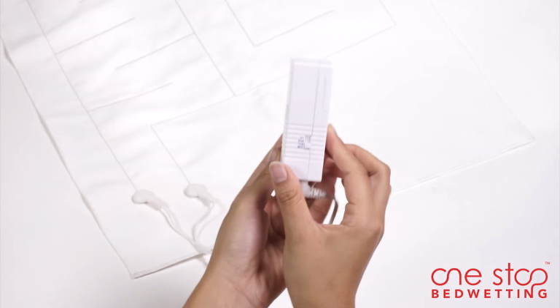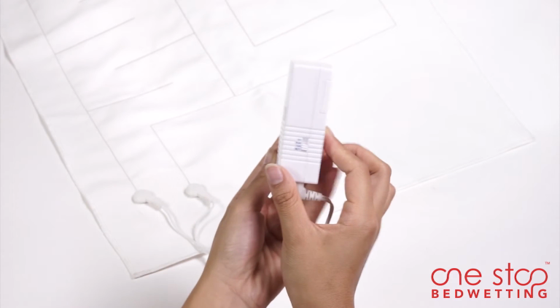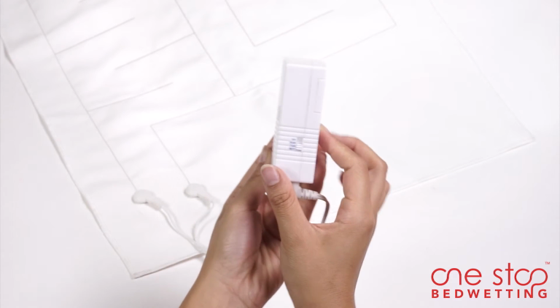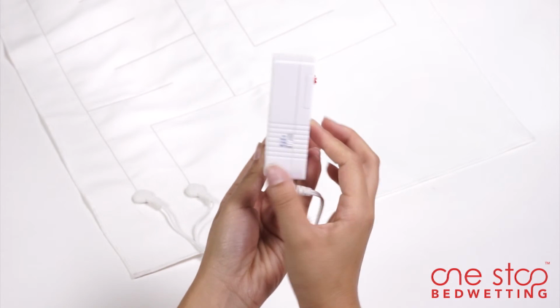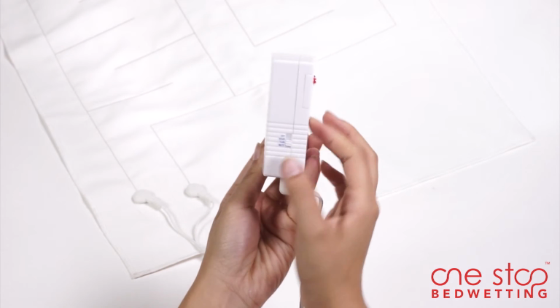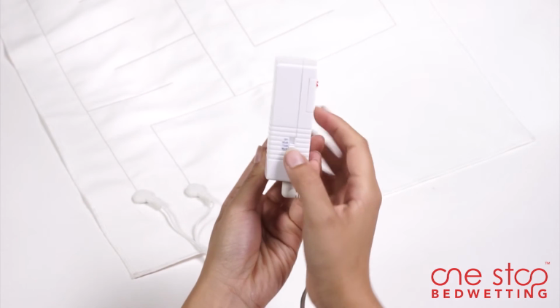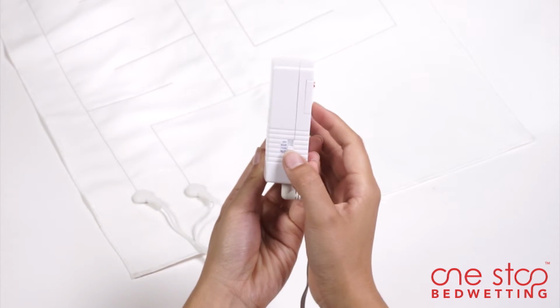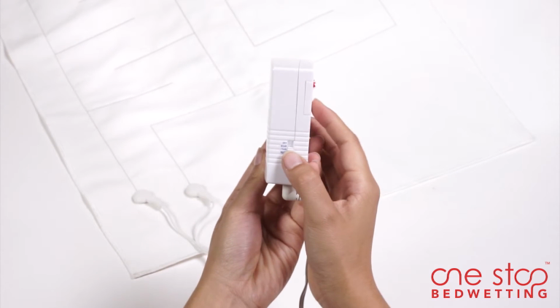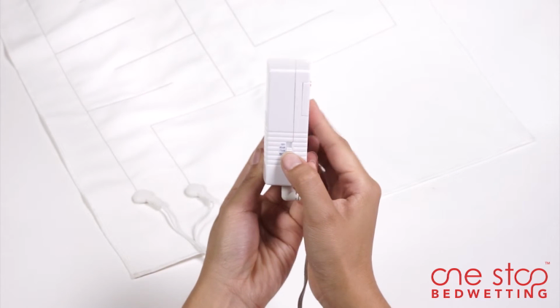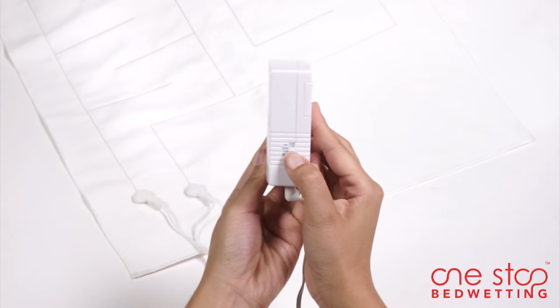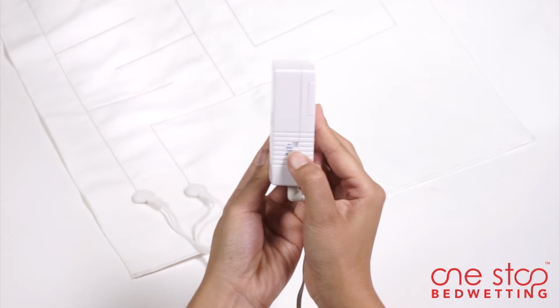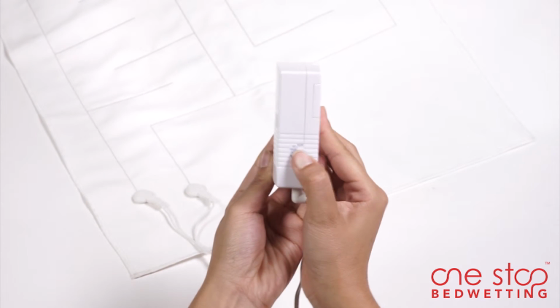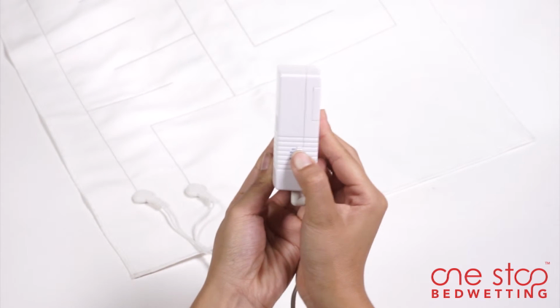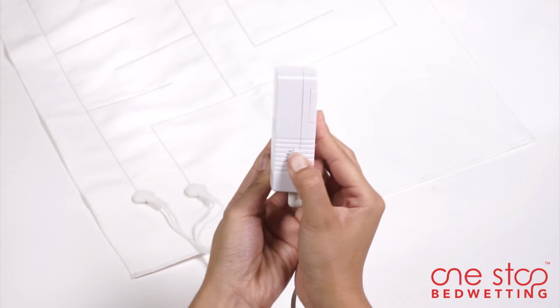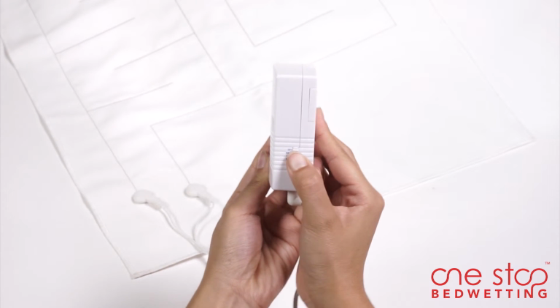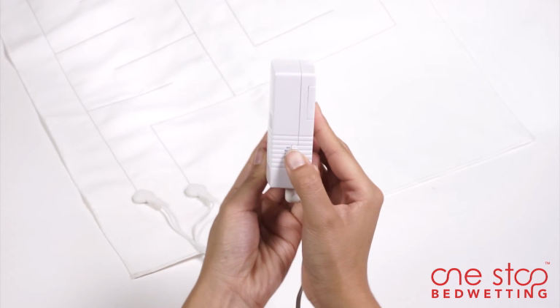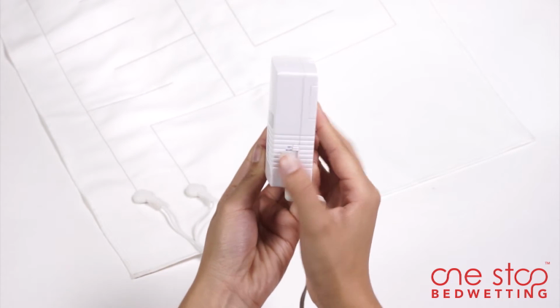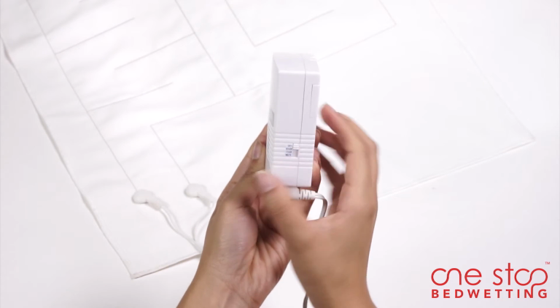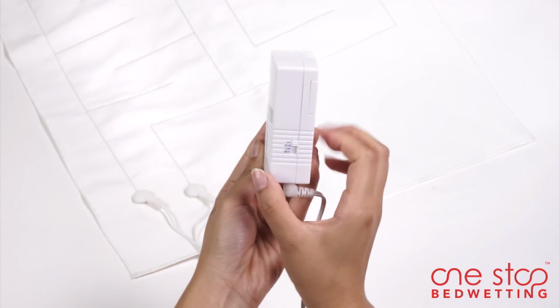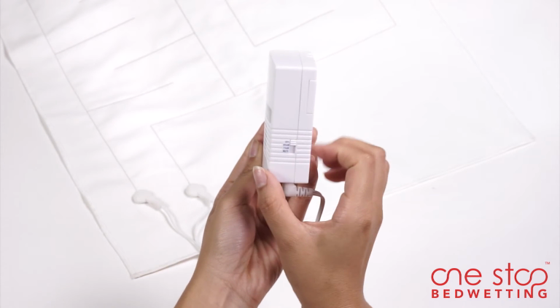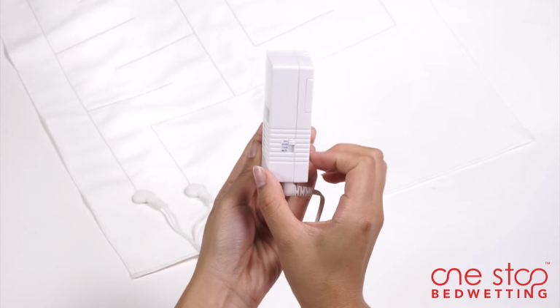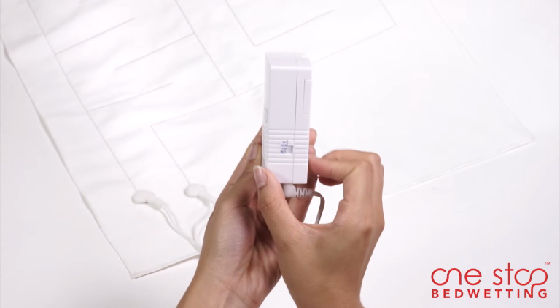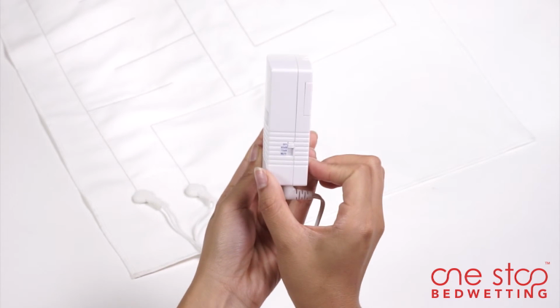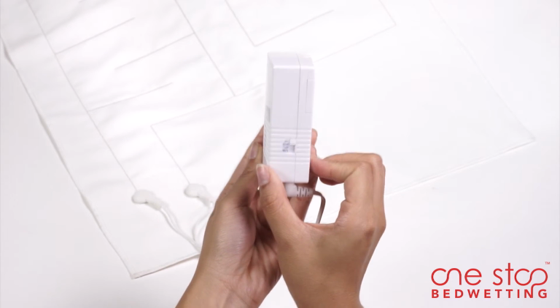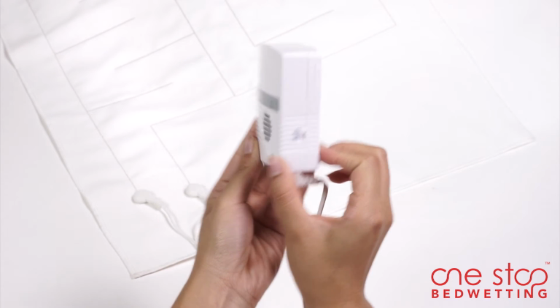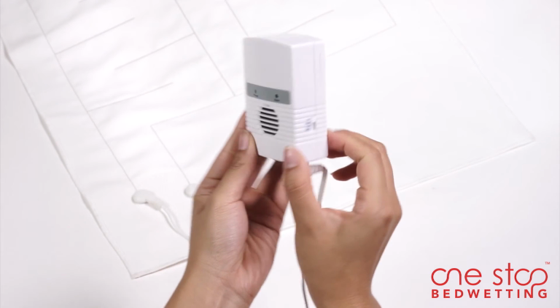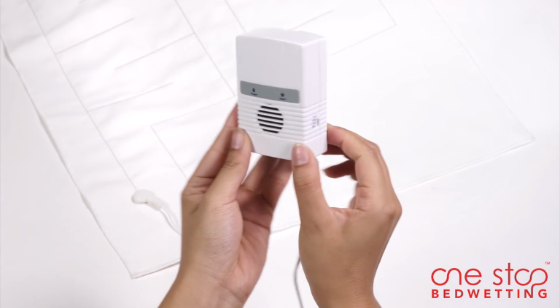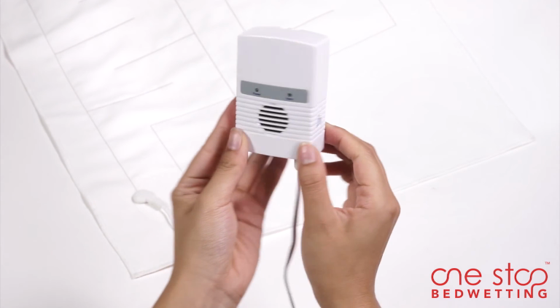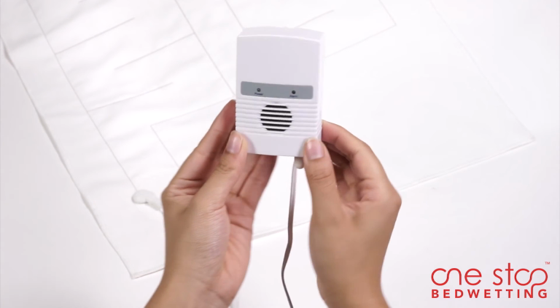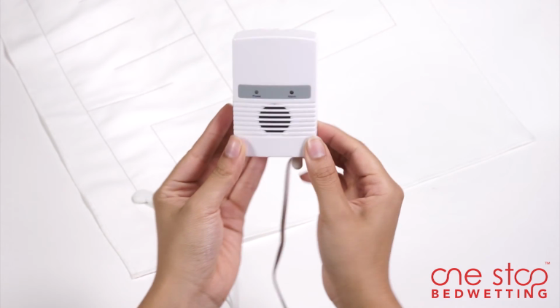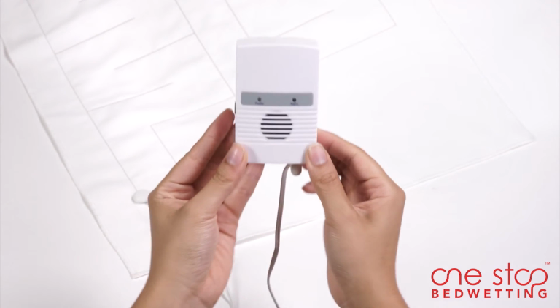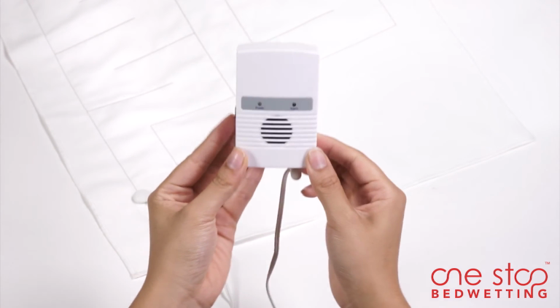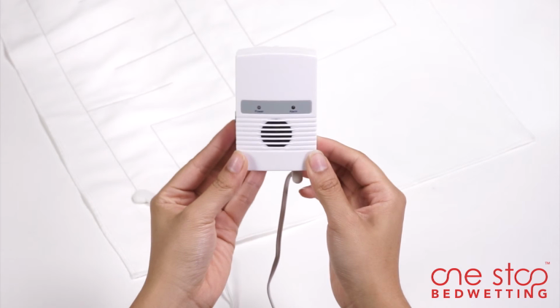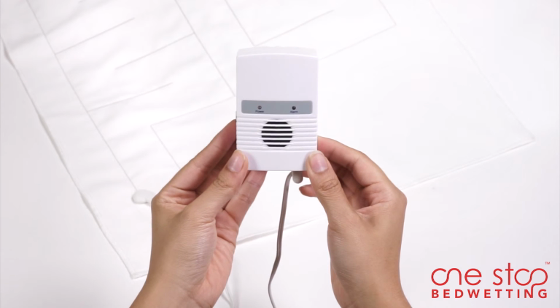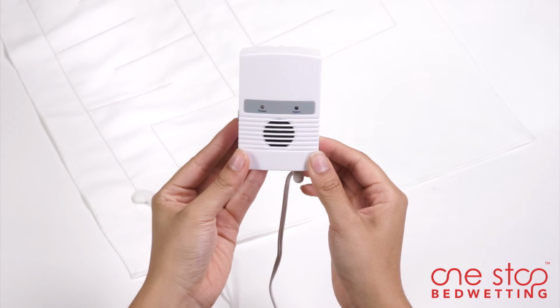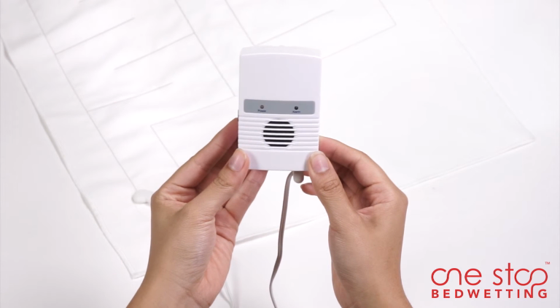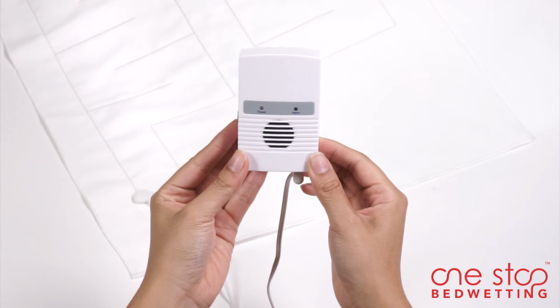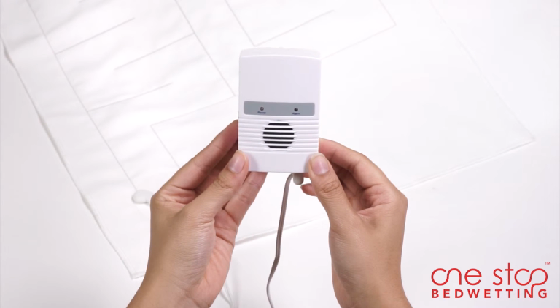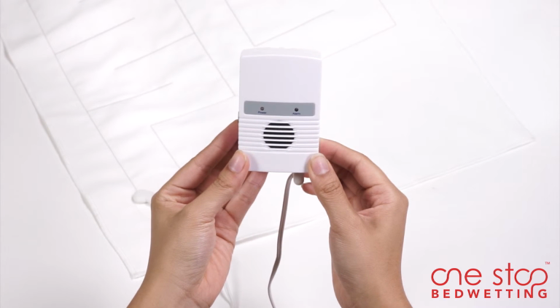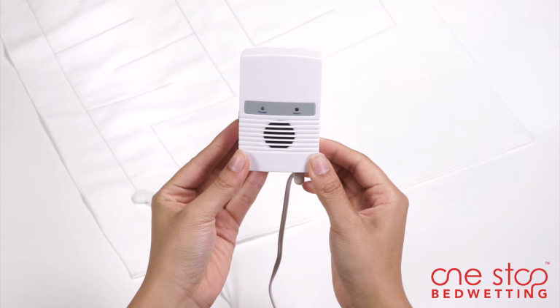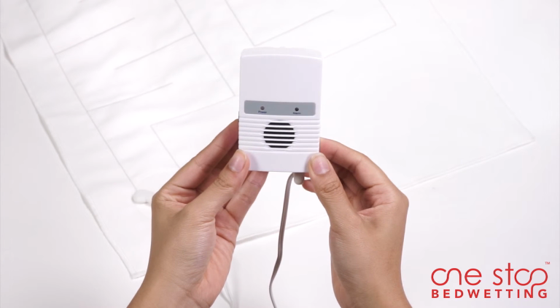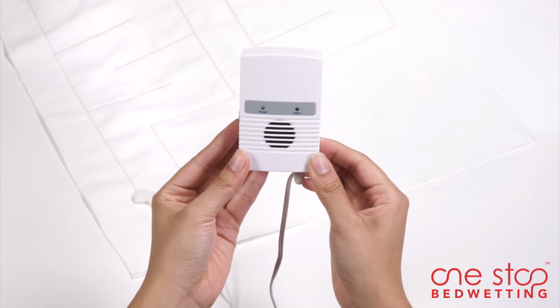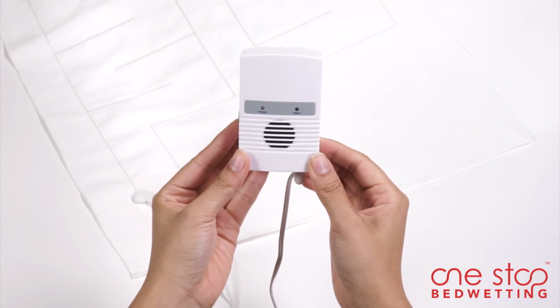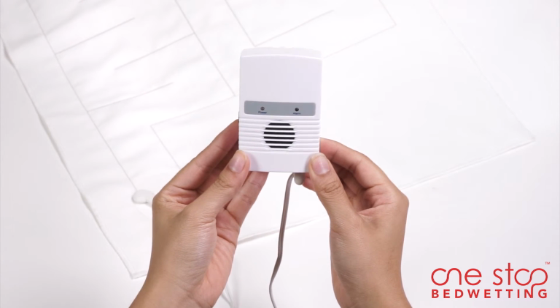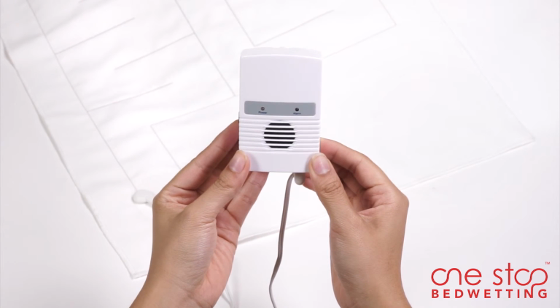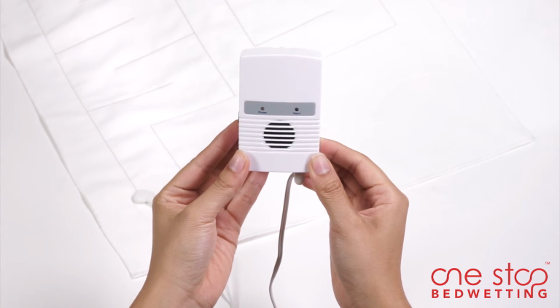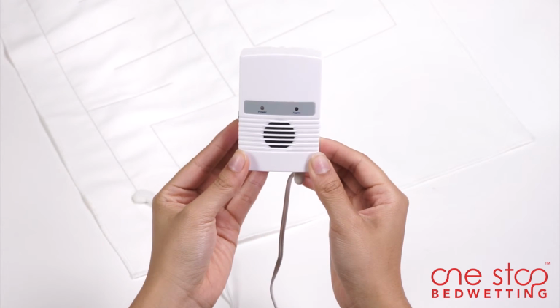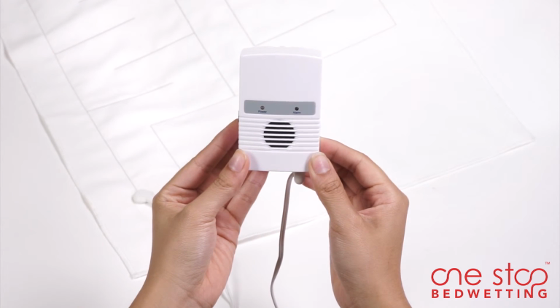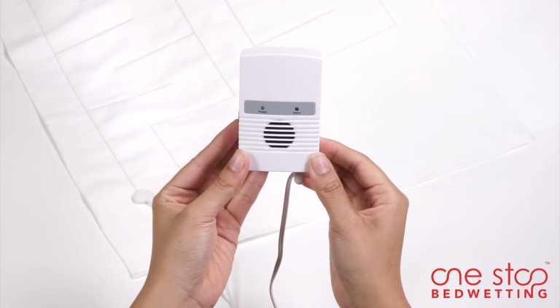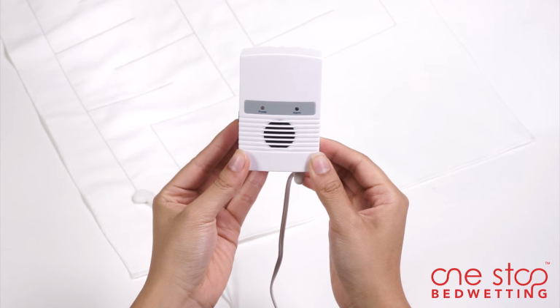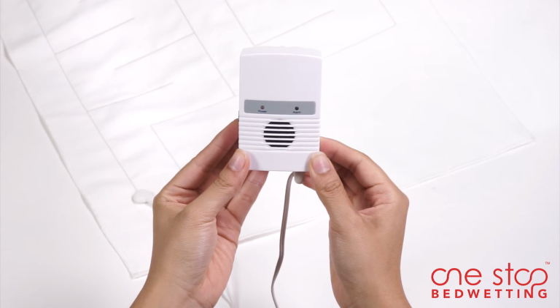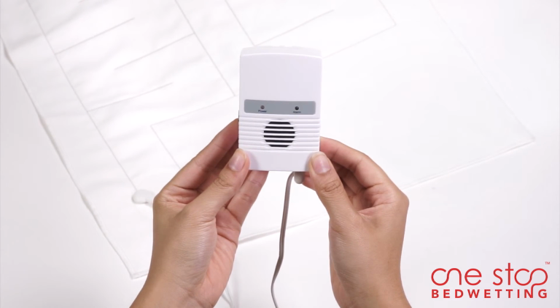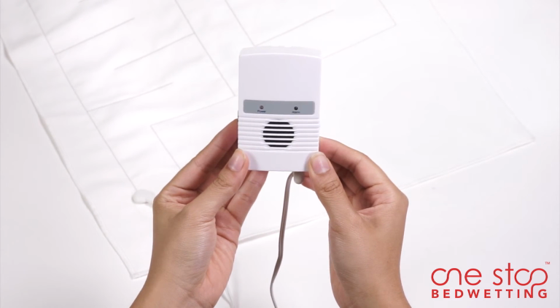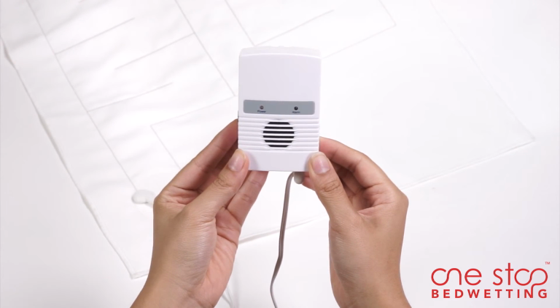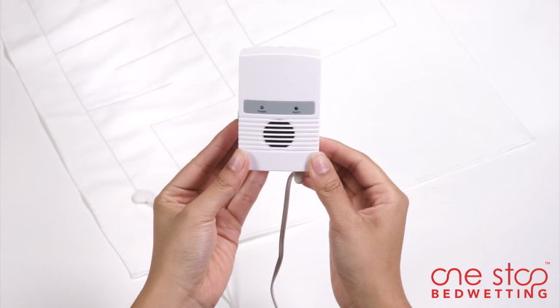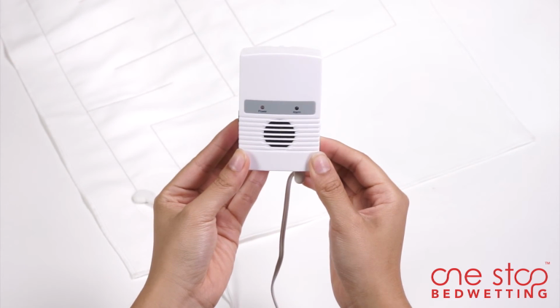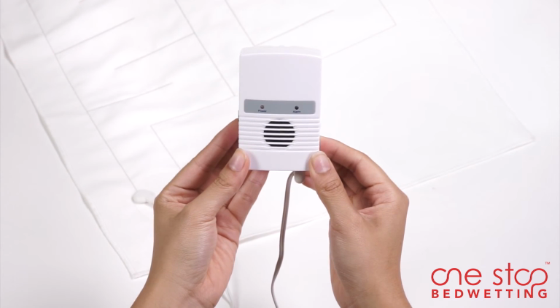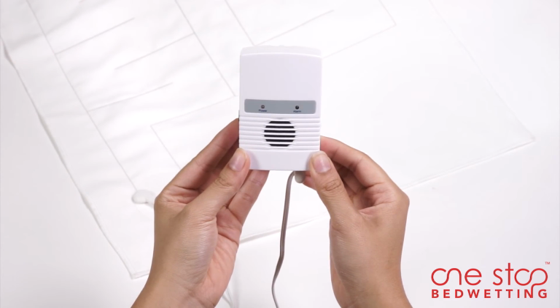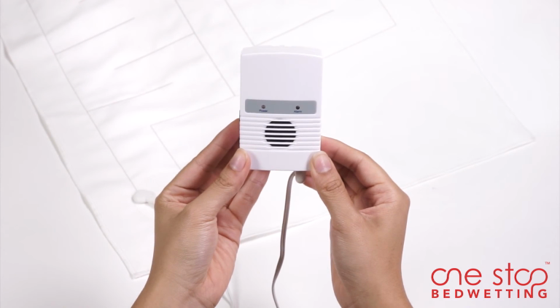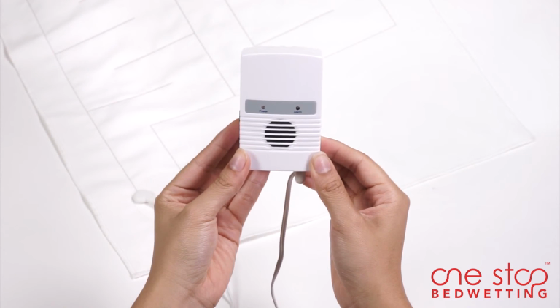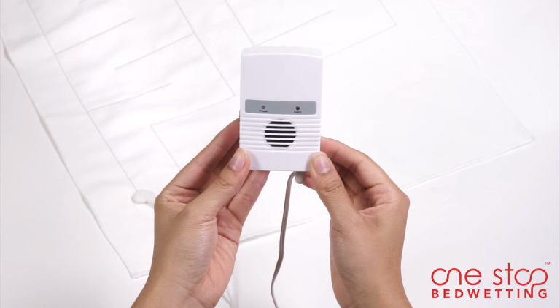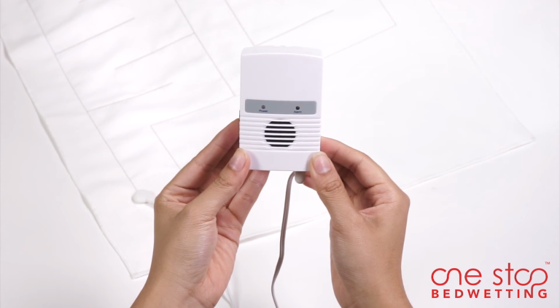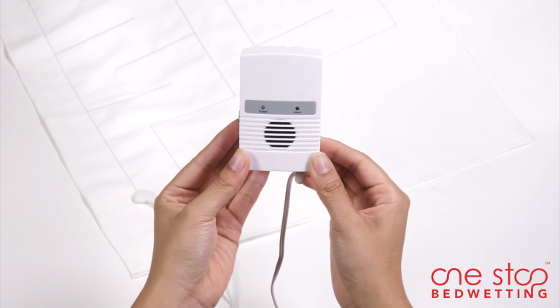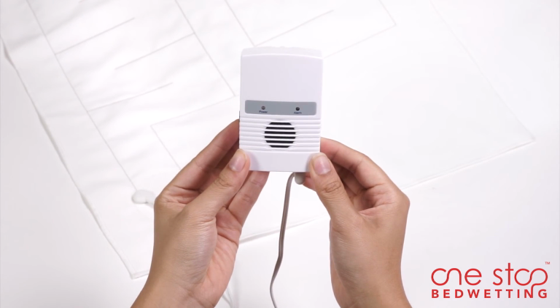Once awakened, shut off the alarm with the 4-in-1 control switch. Reattach the mat to the alarm unit to begin monitoring again.